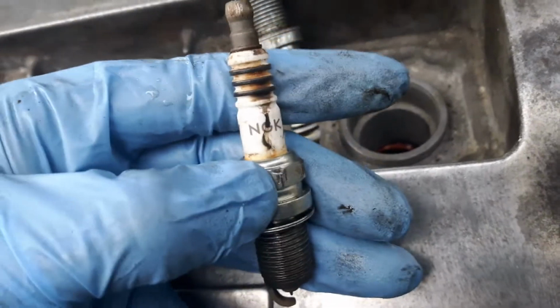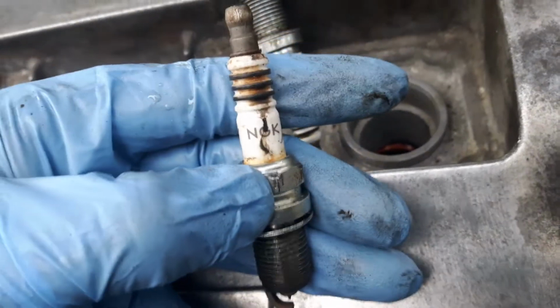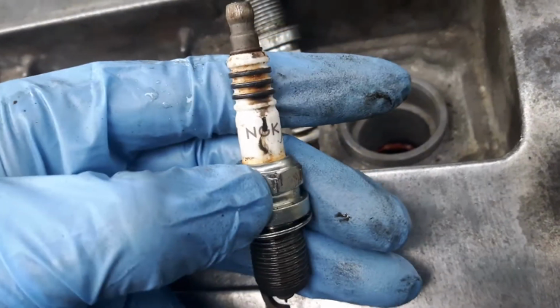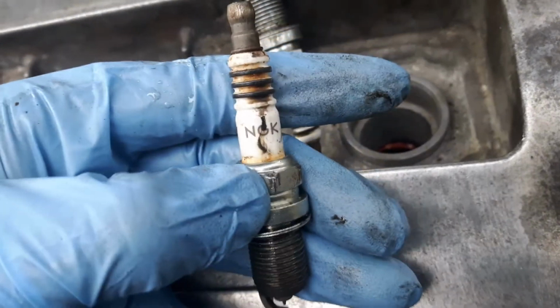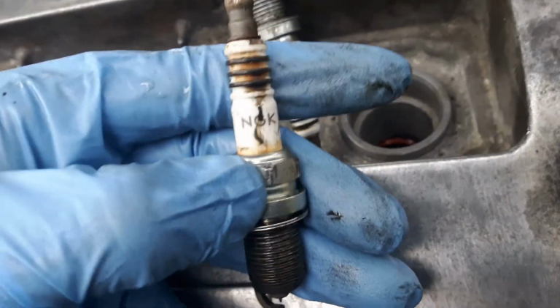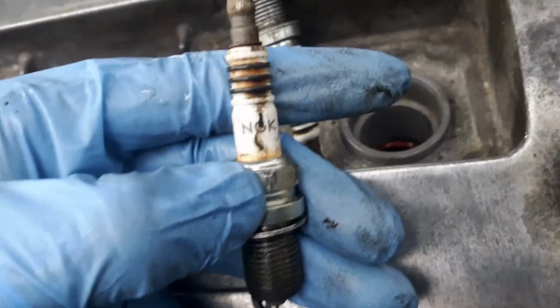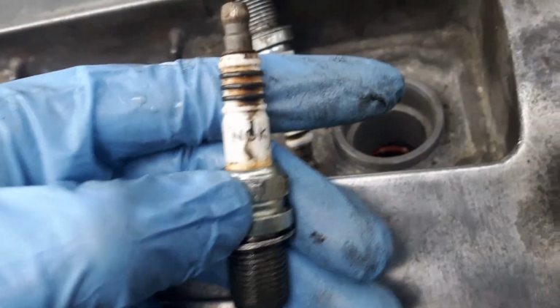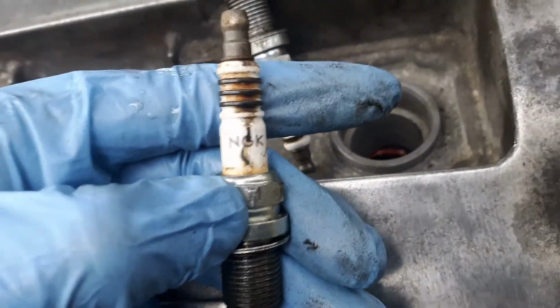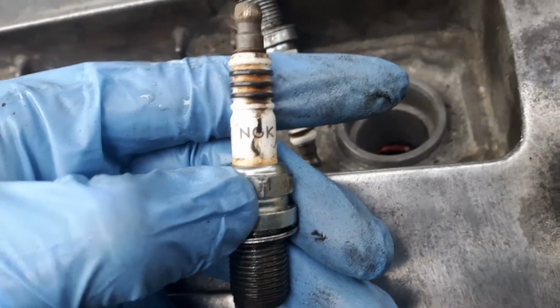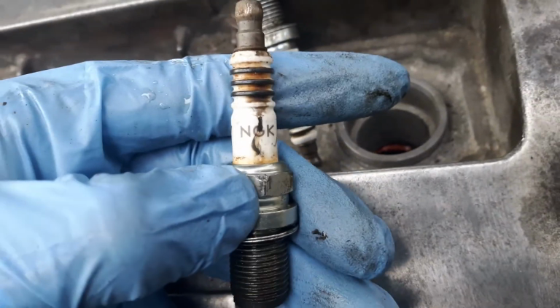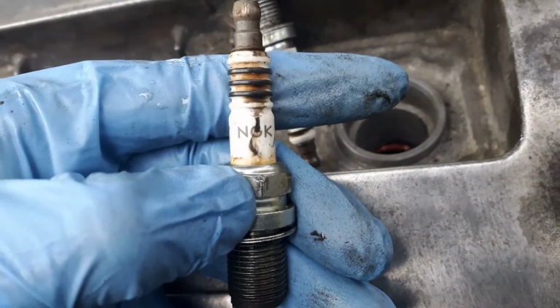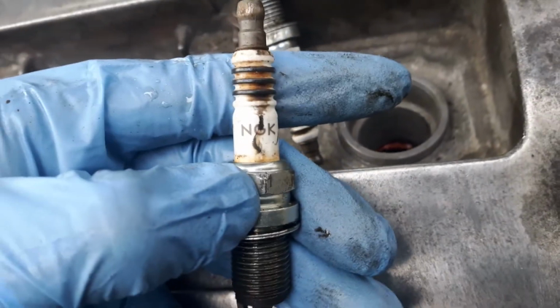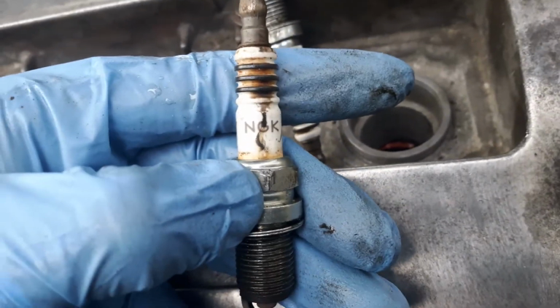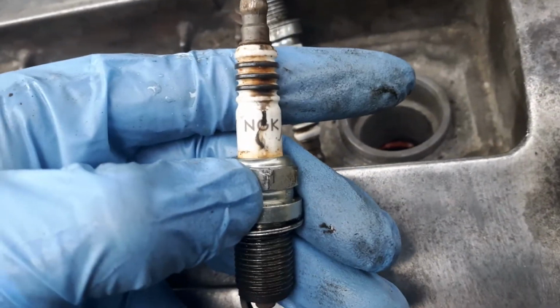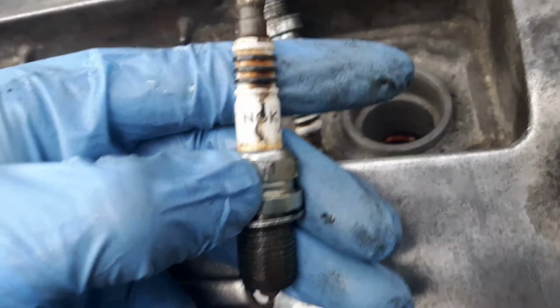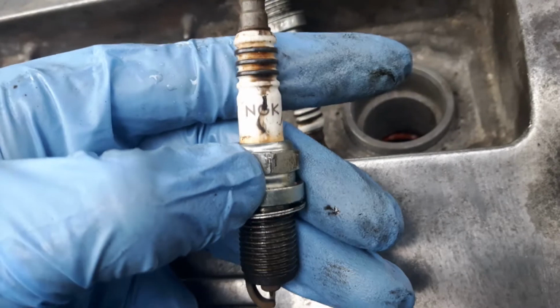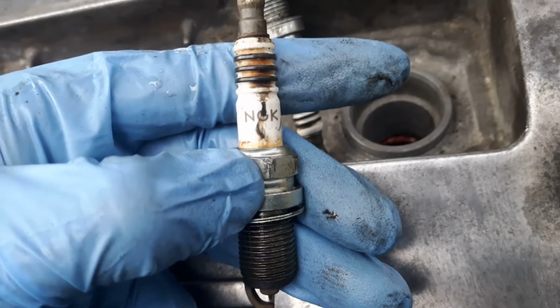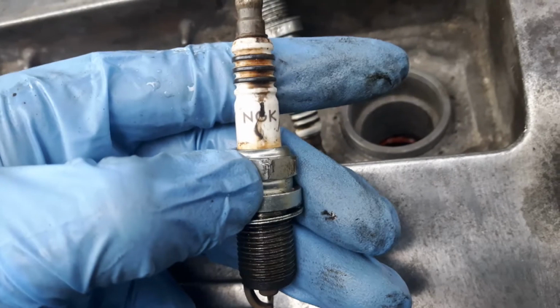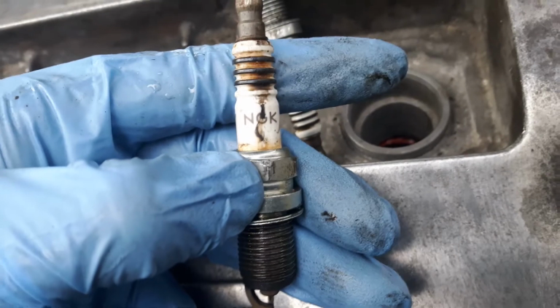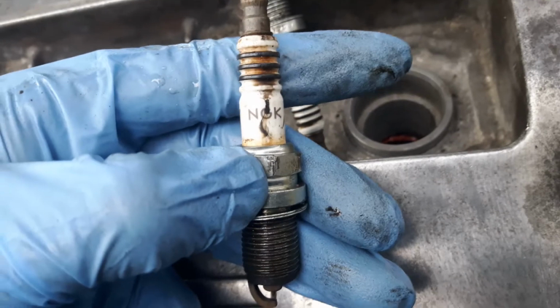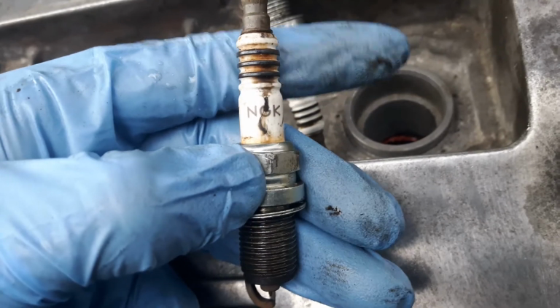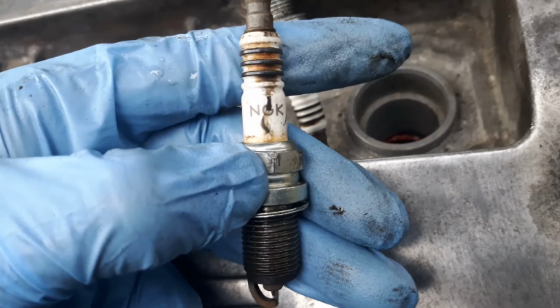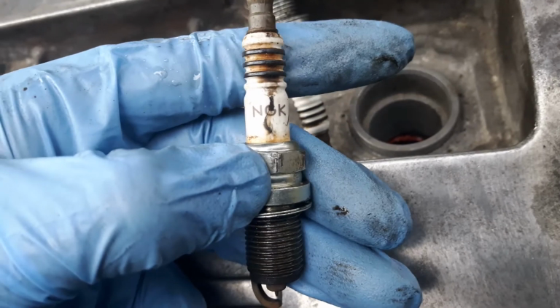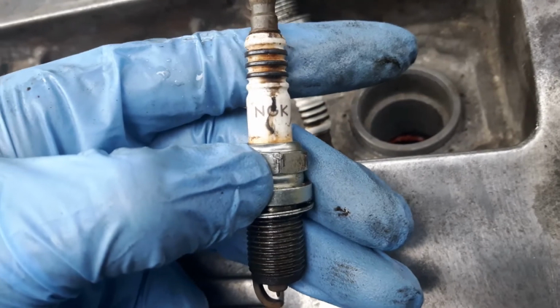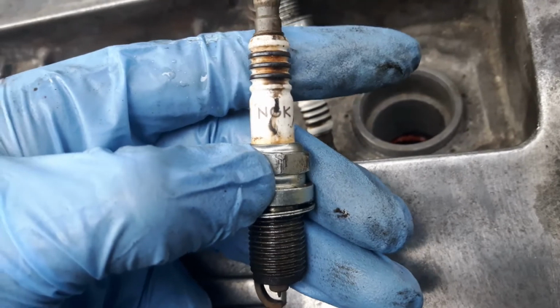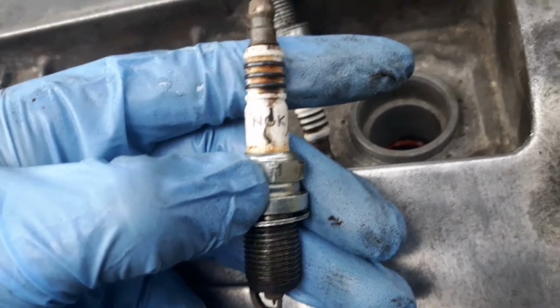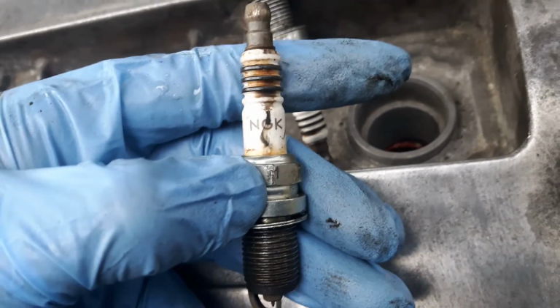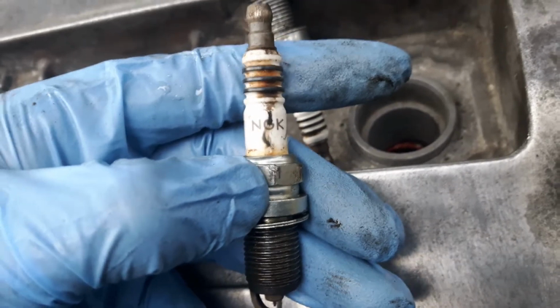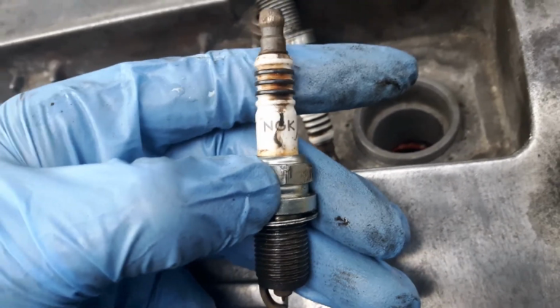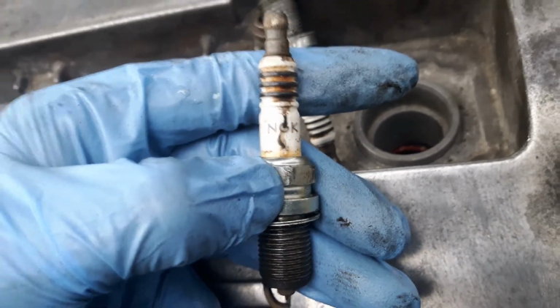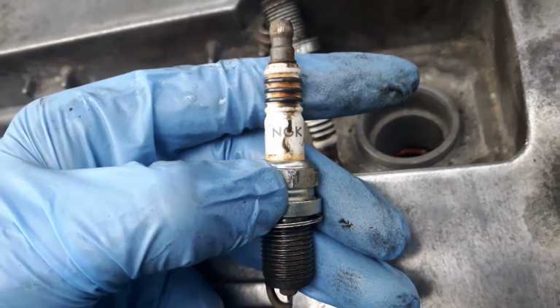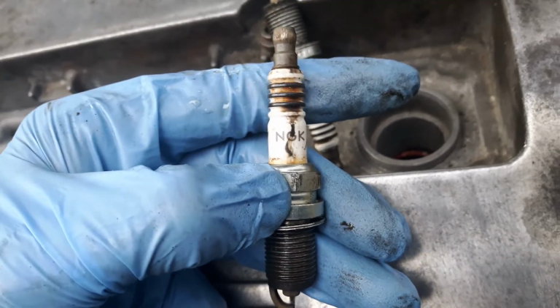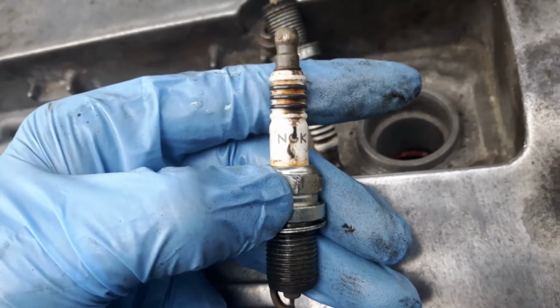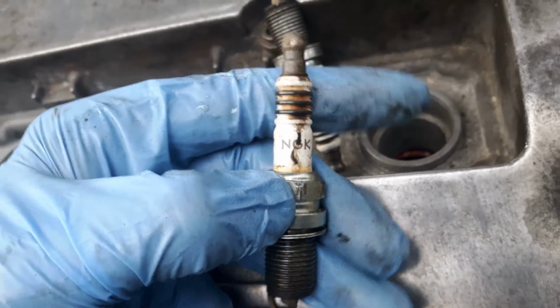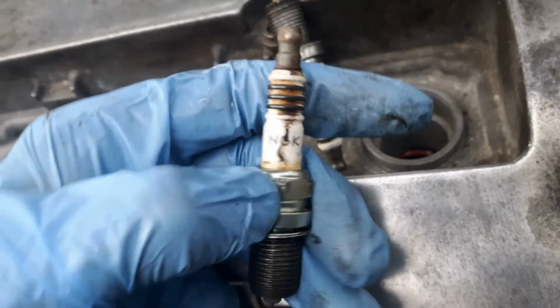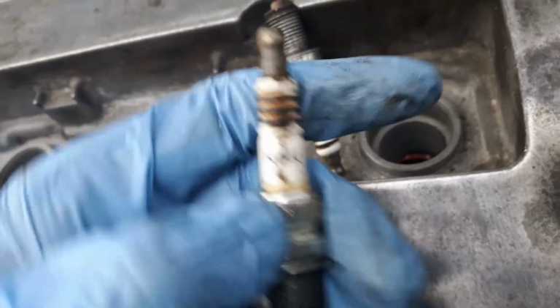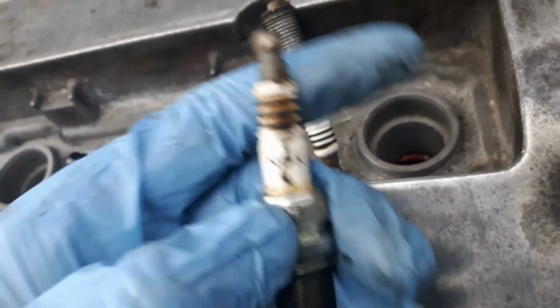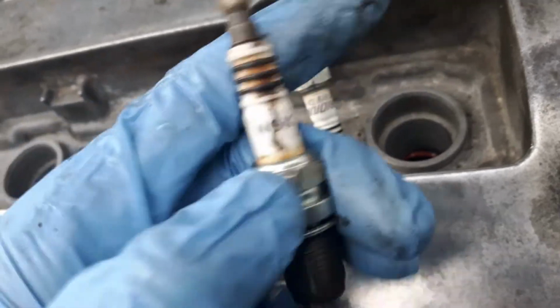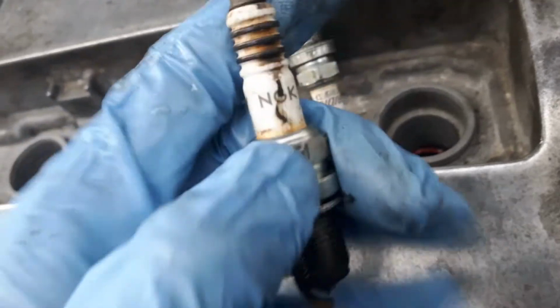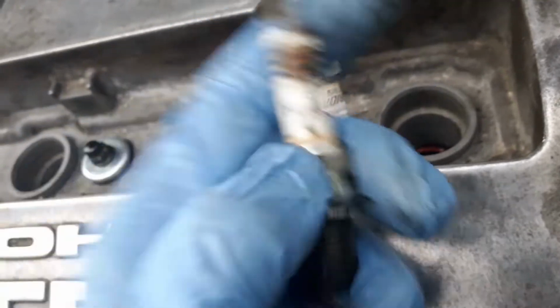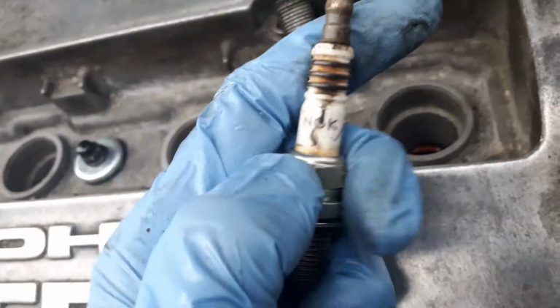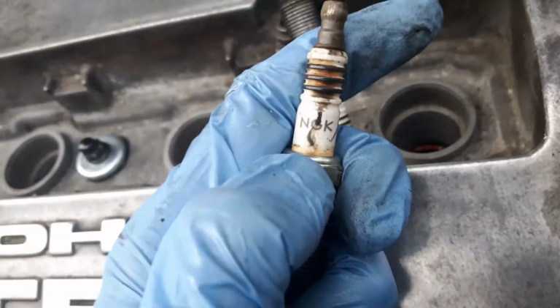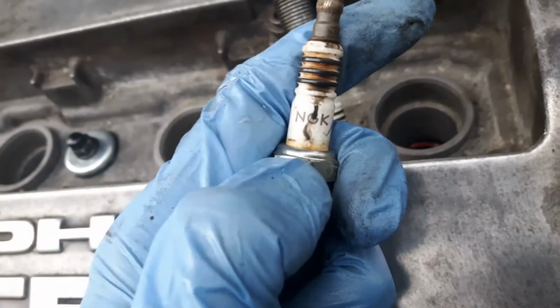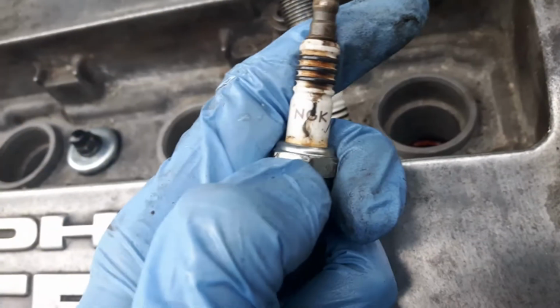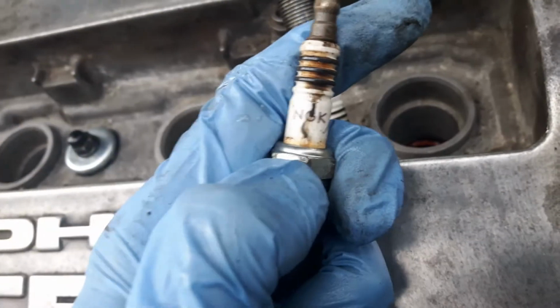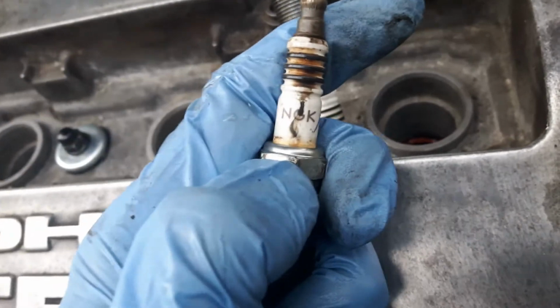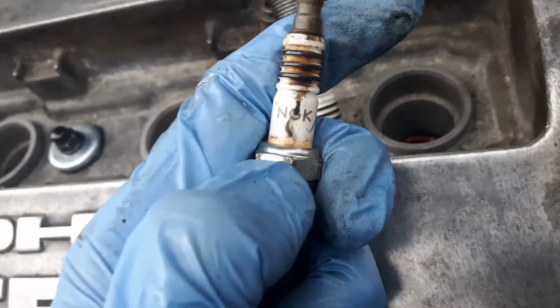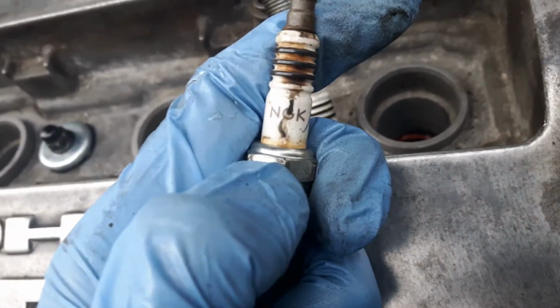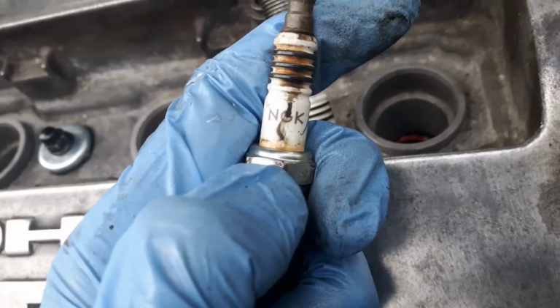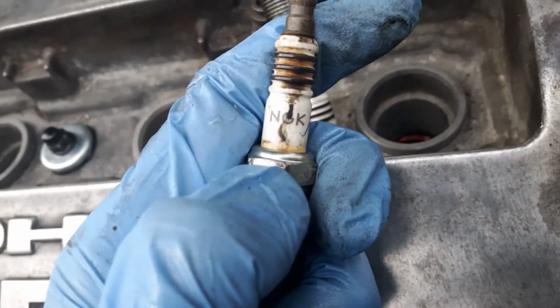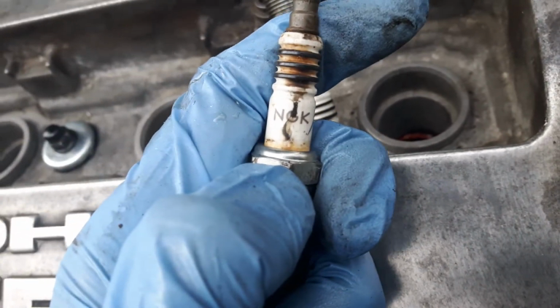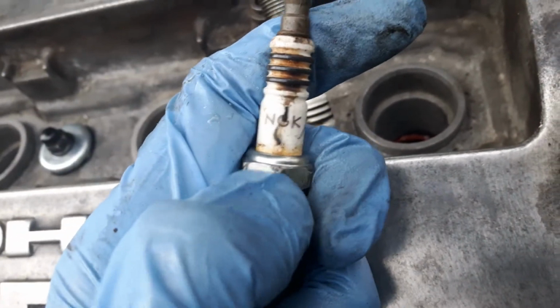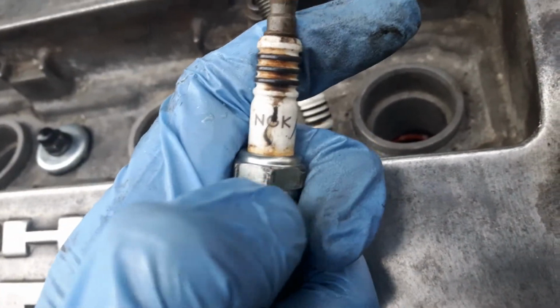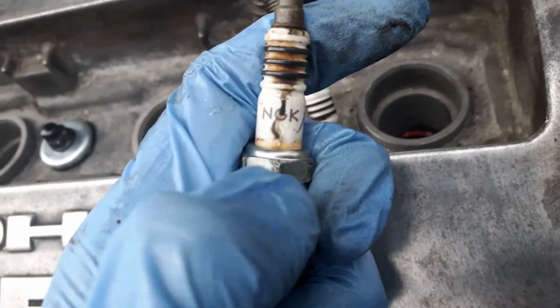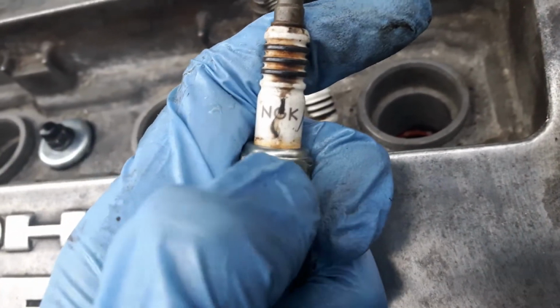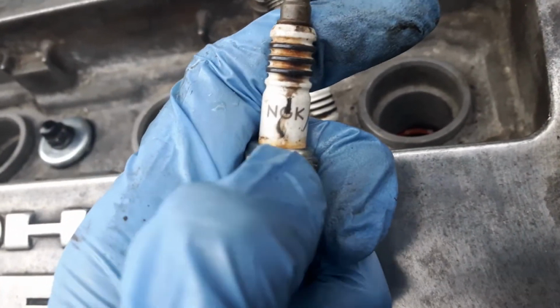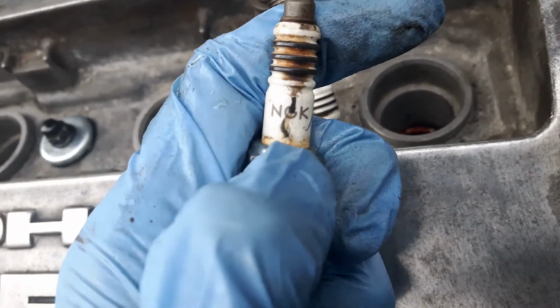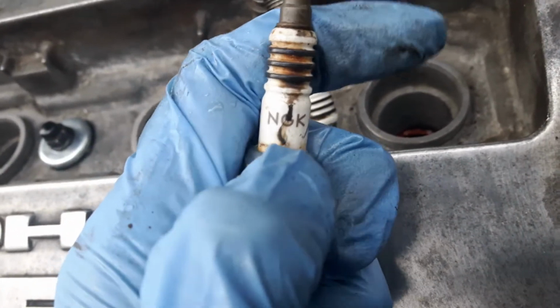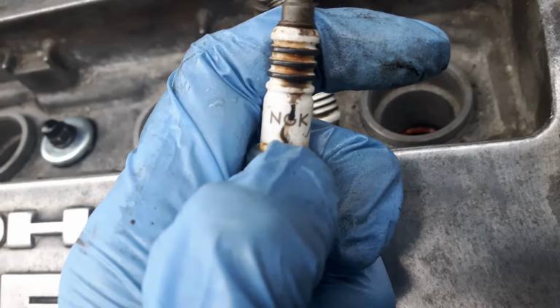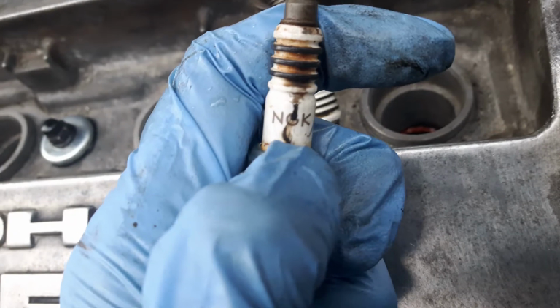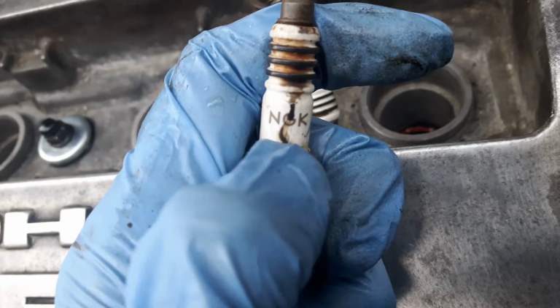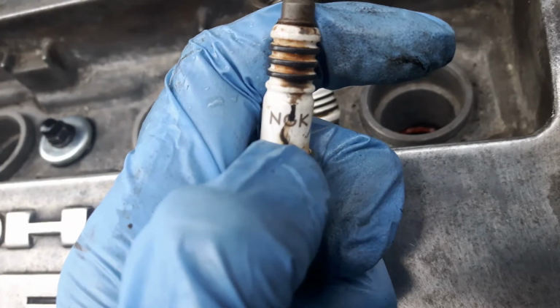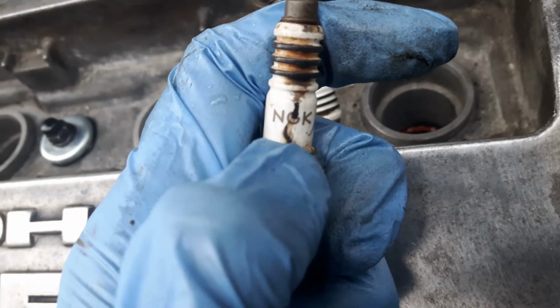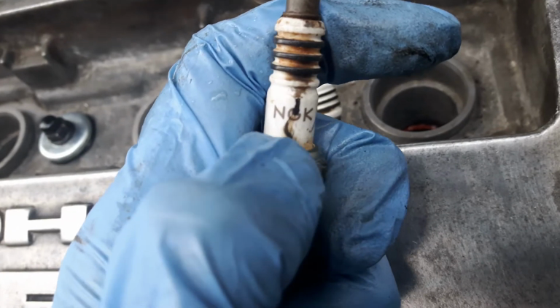Sometimes it gives a misfire code. Some older cars, it will not even give a misfire code. But look at this track.